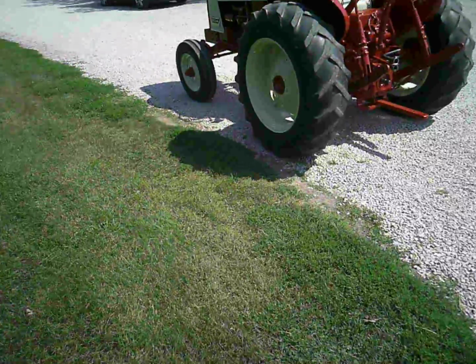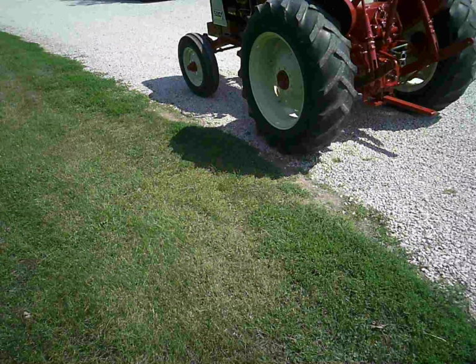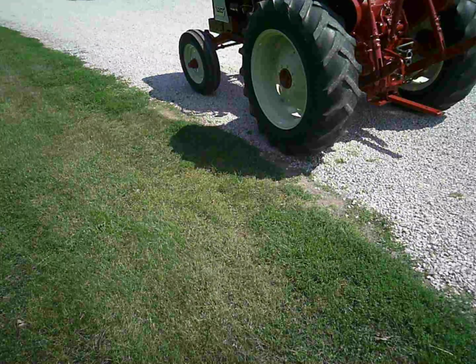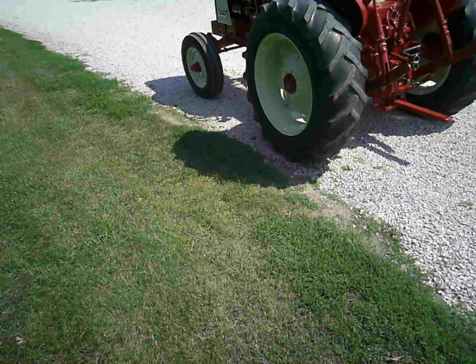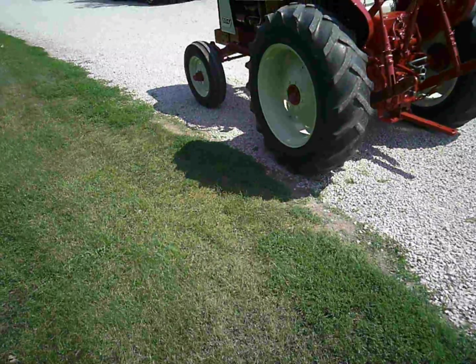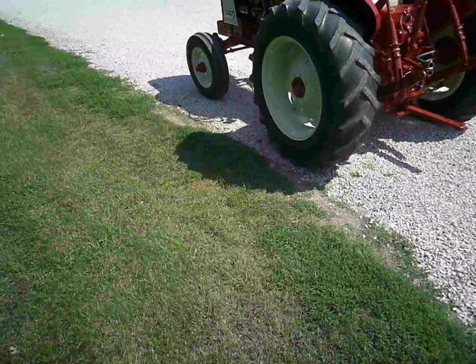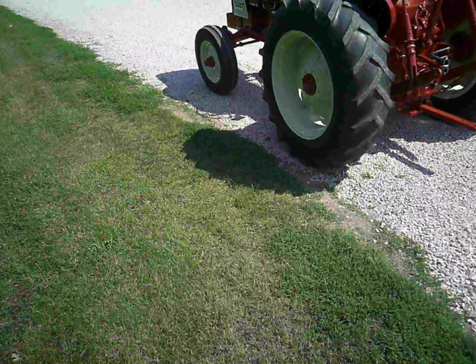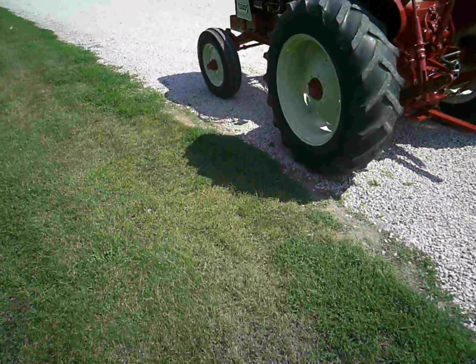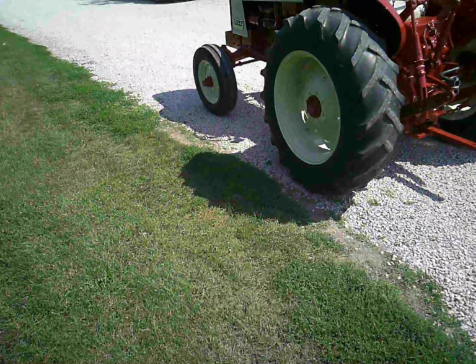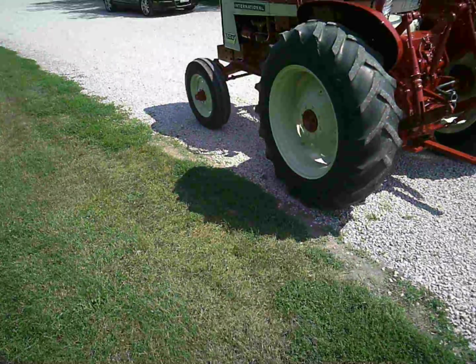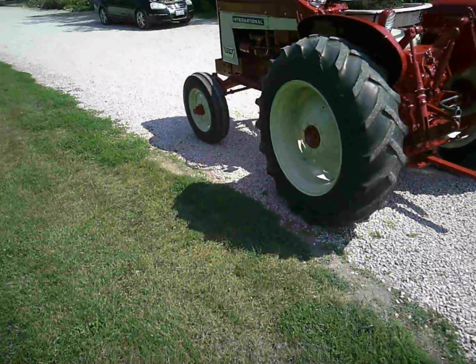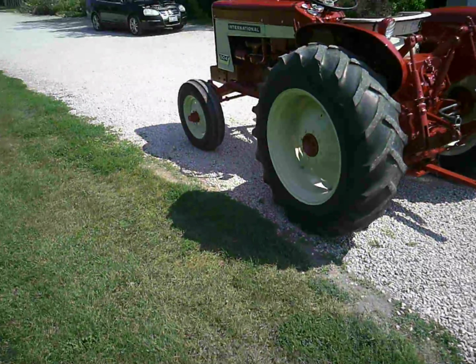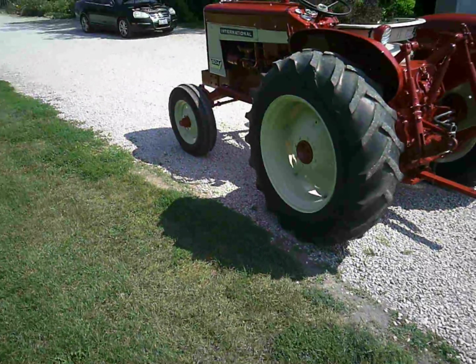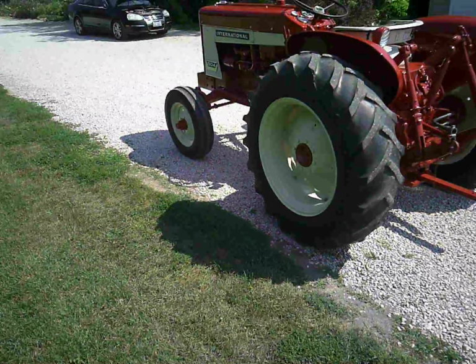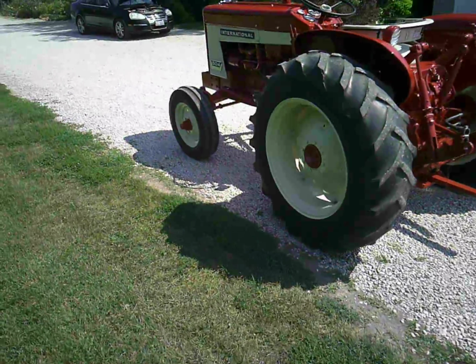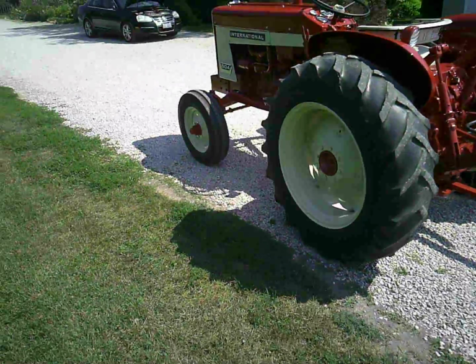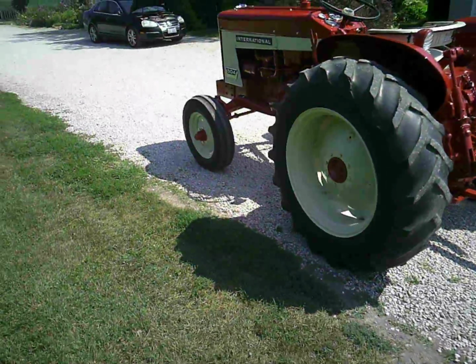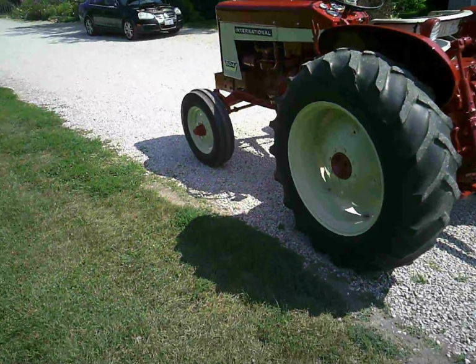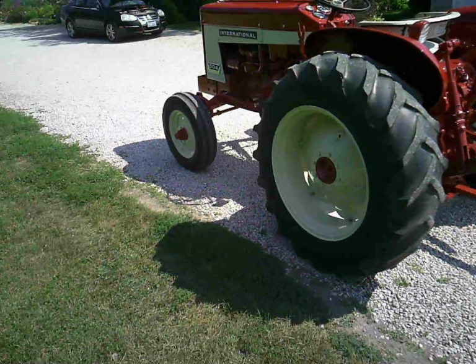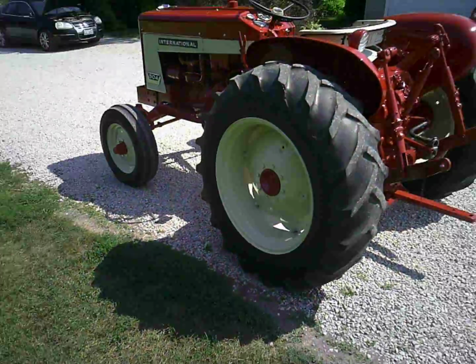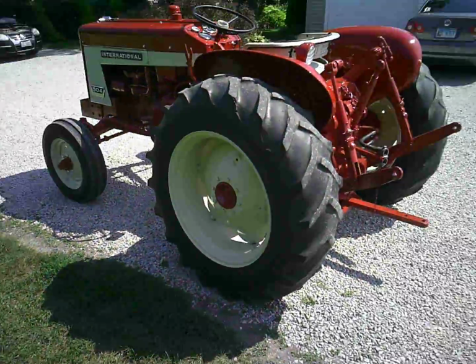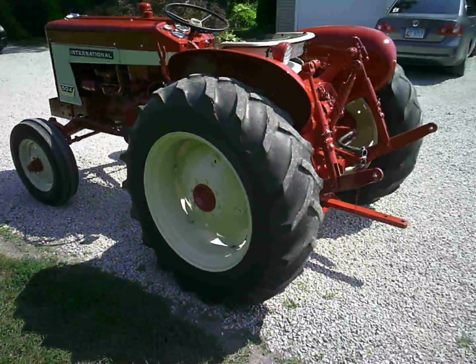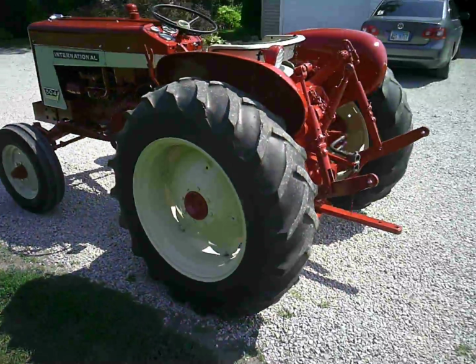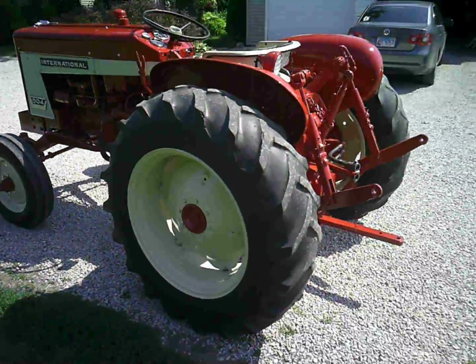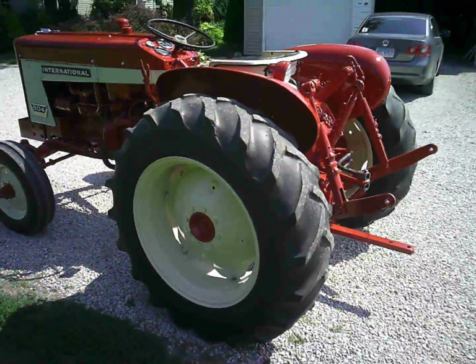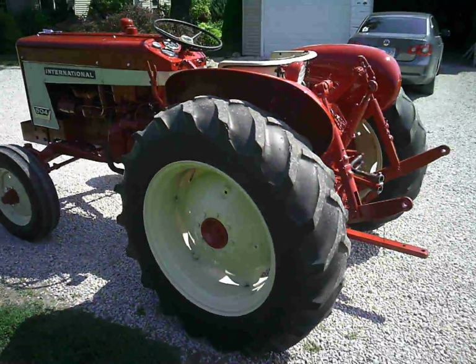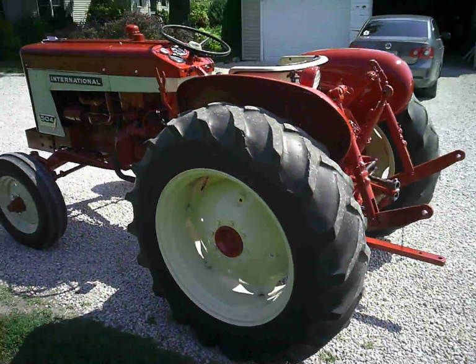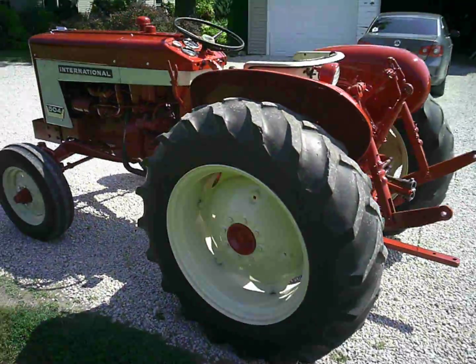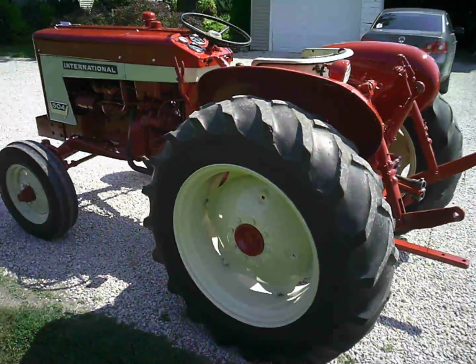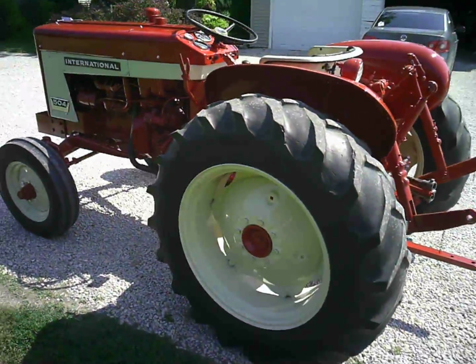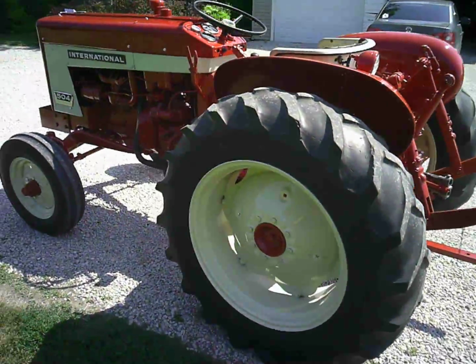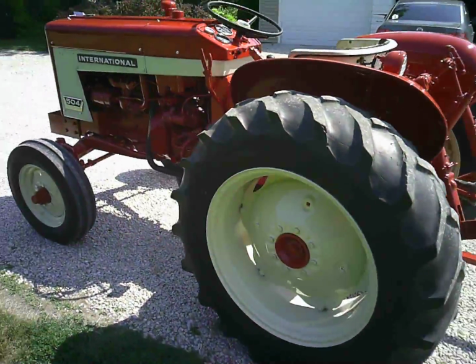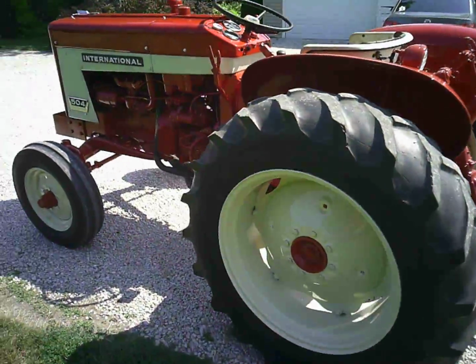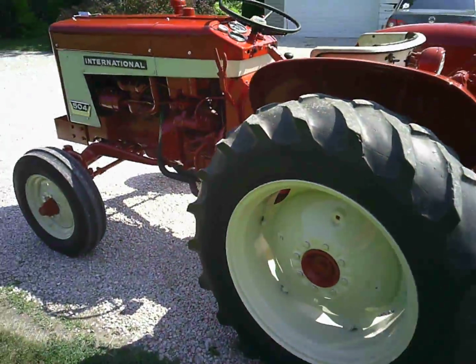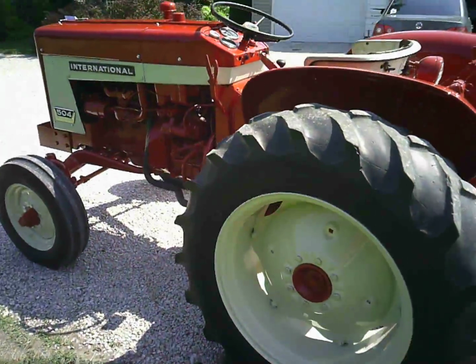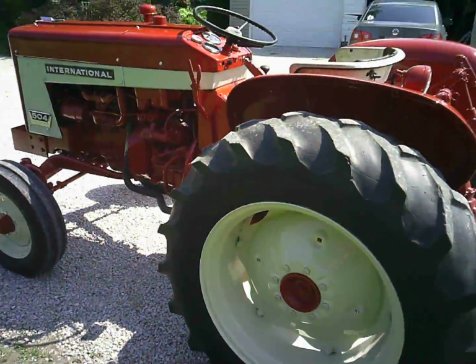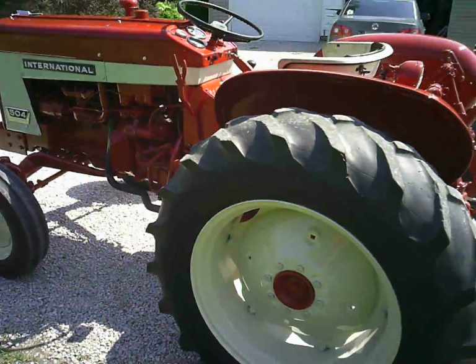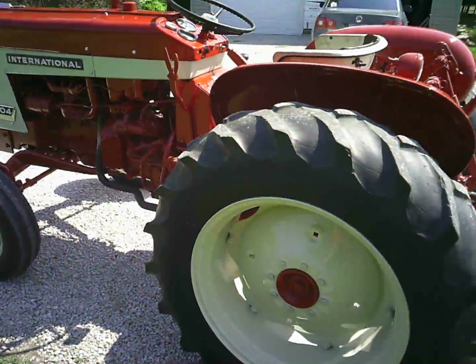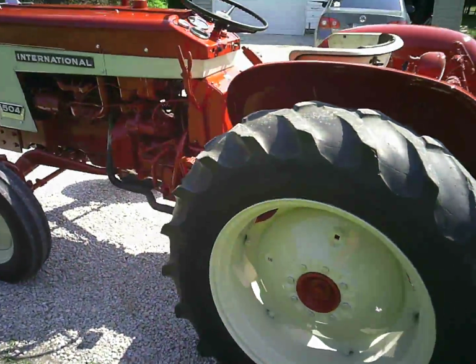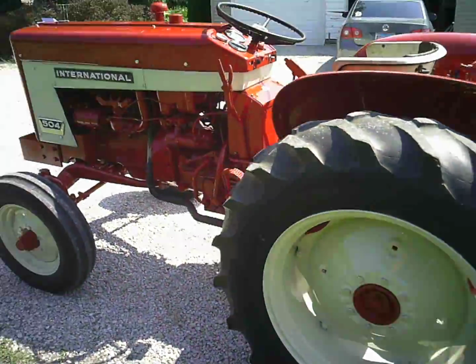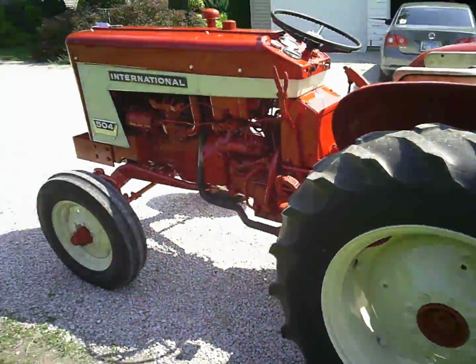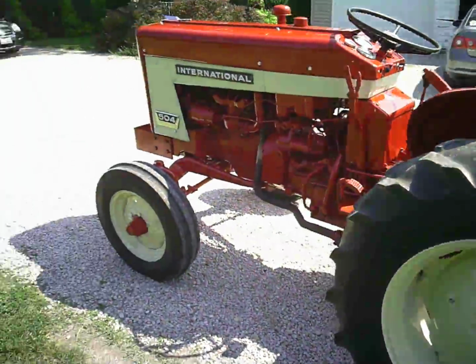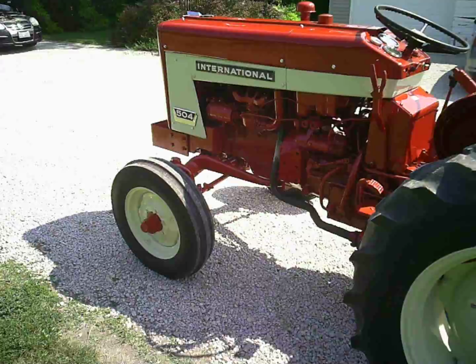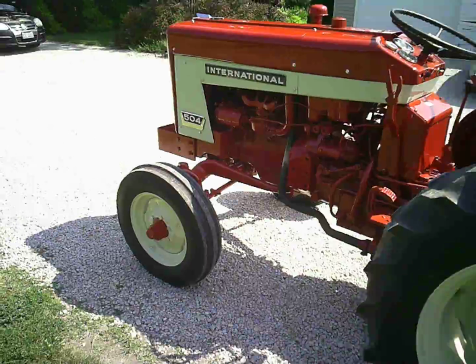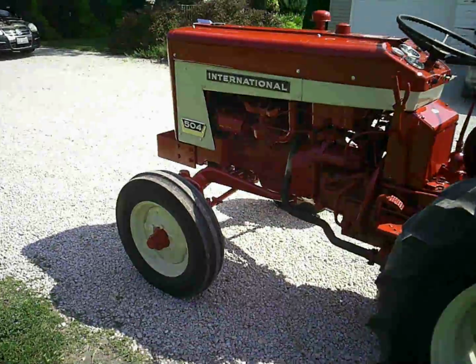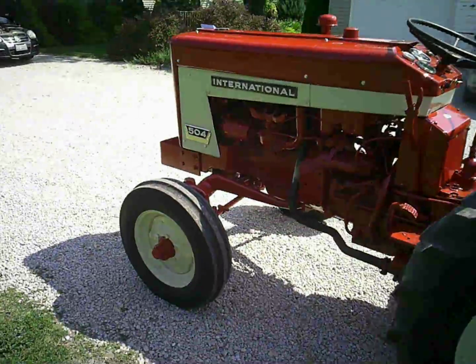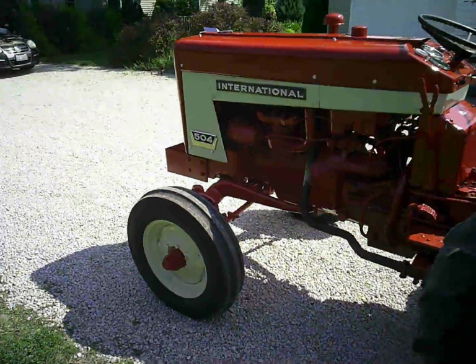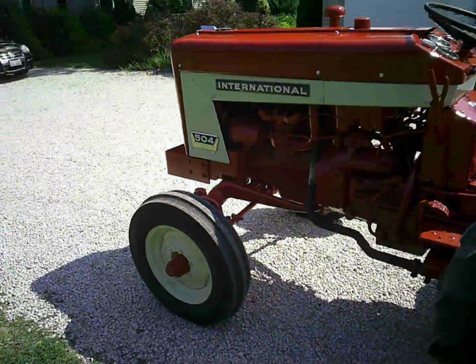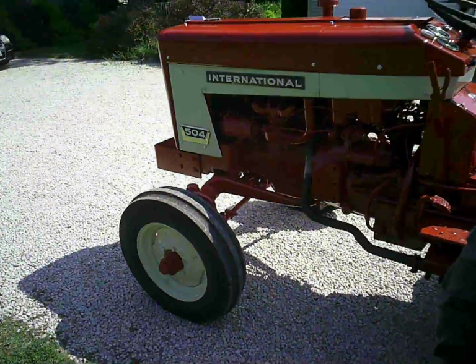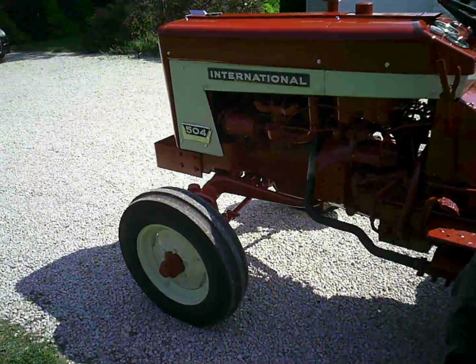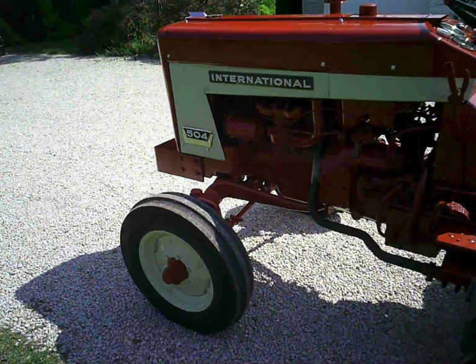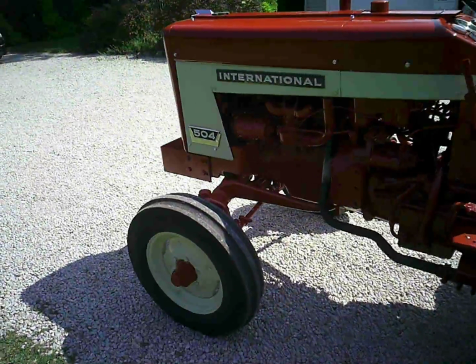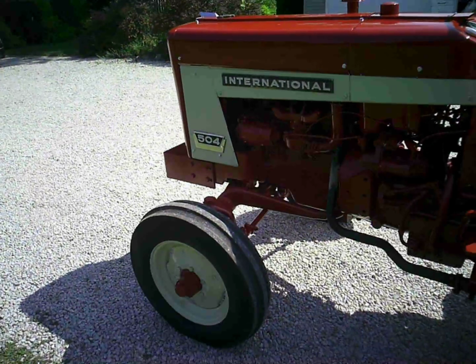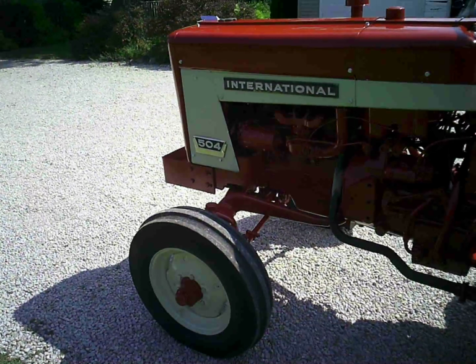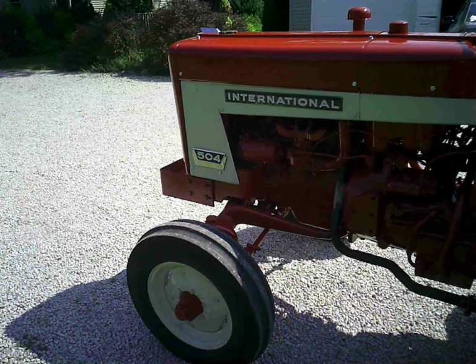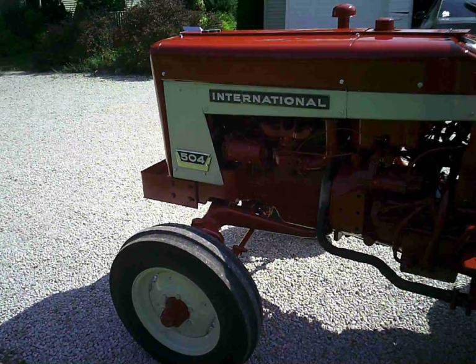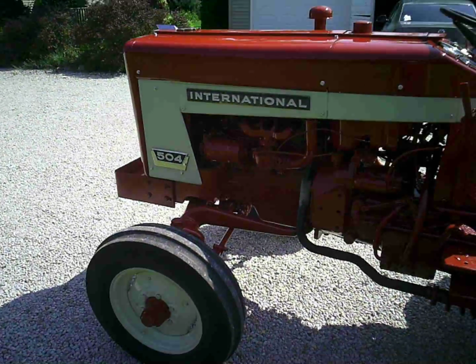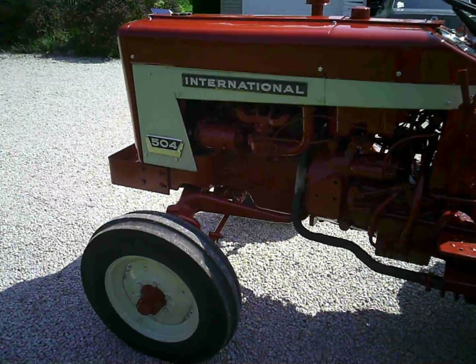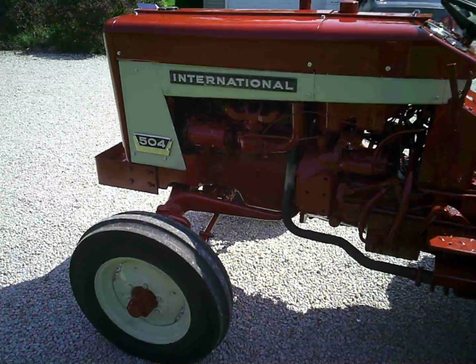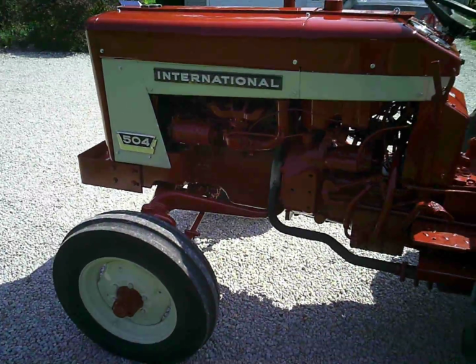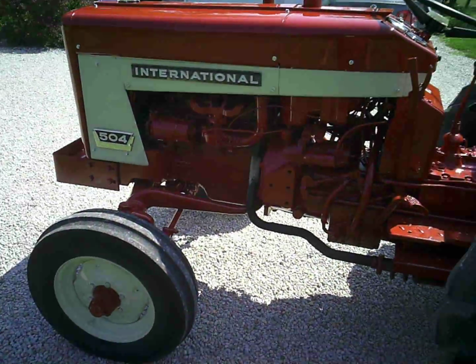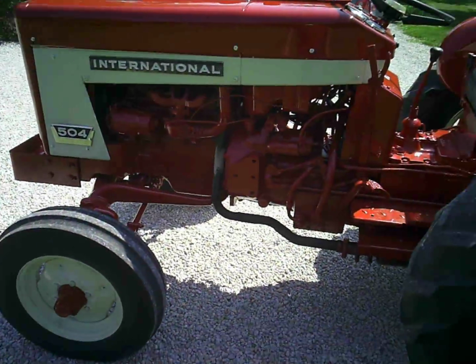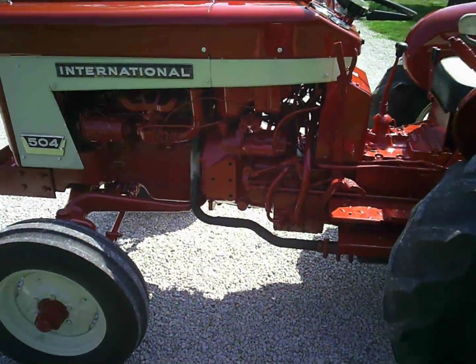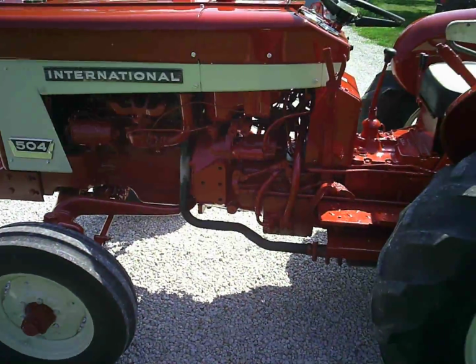Well, guys, here it is — a finished product. I'm real happy with the way it turned out.